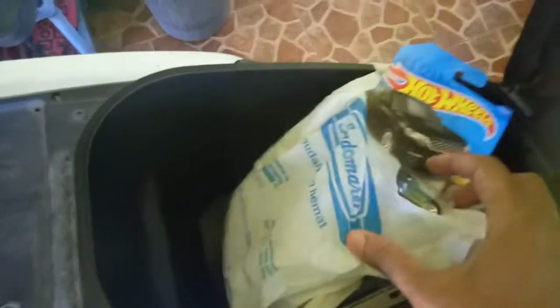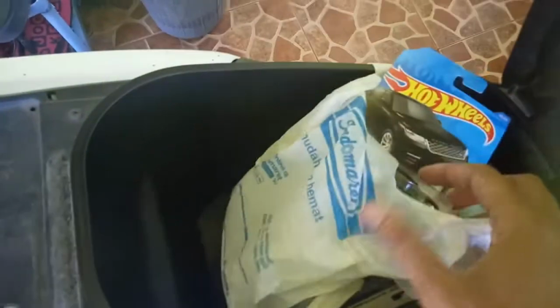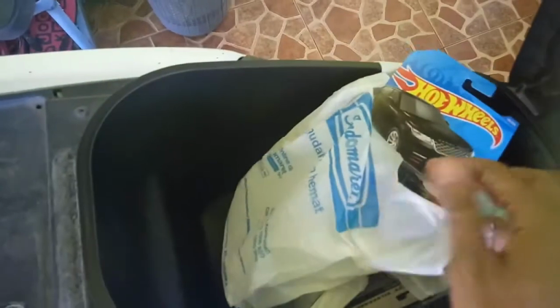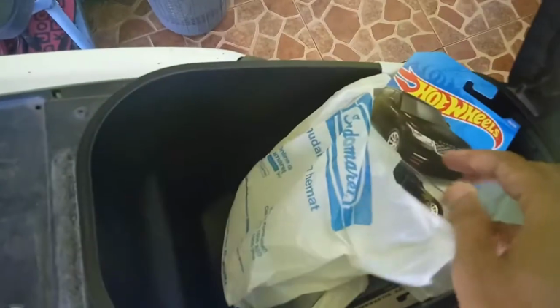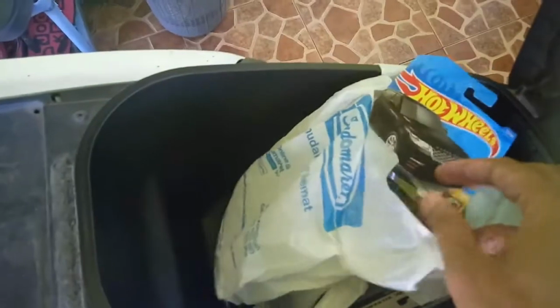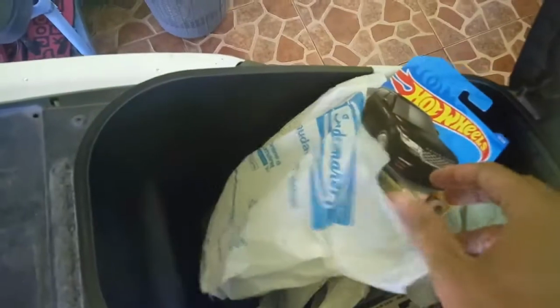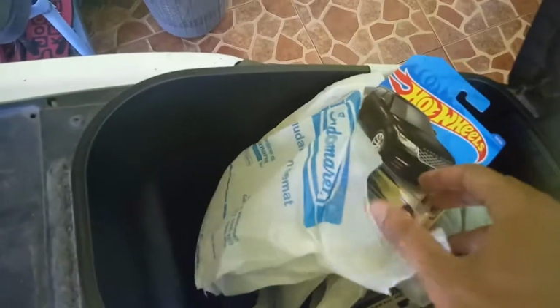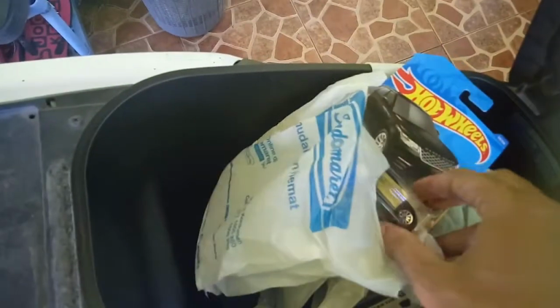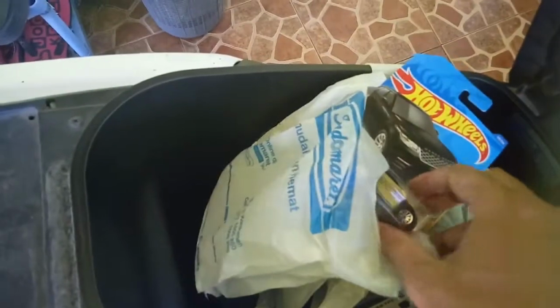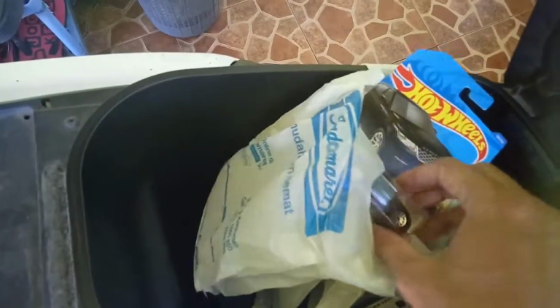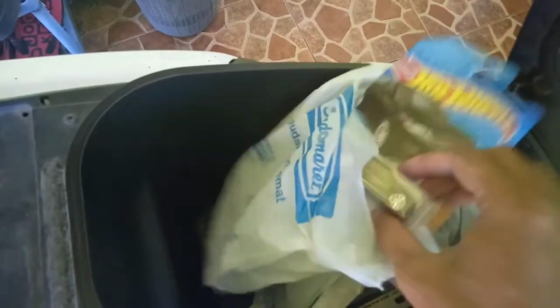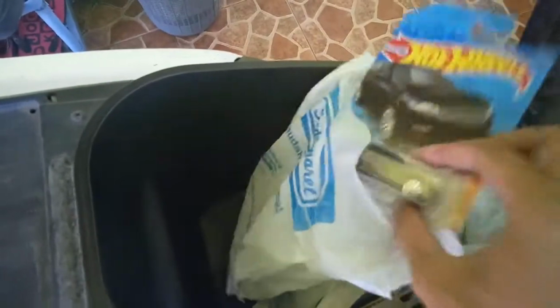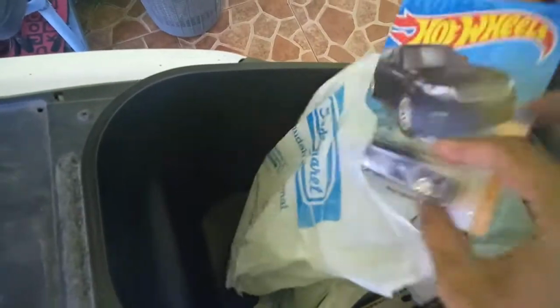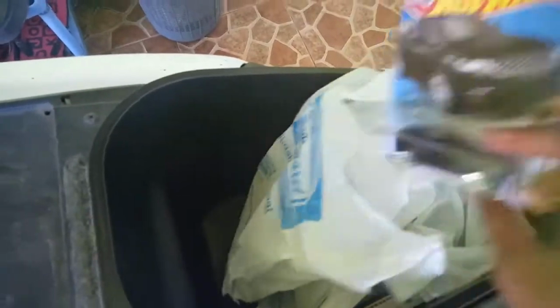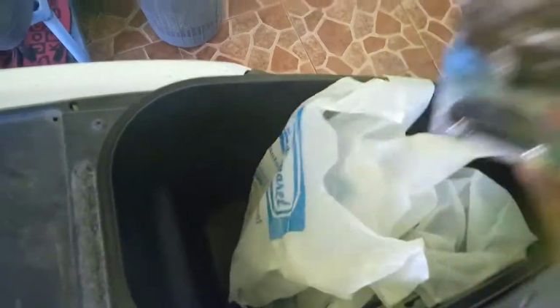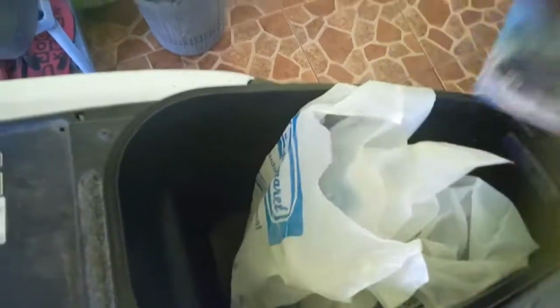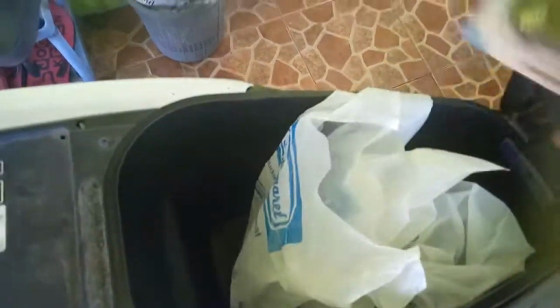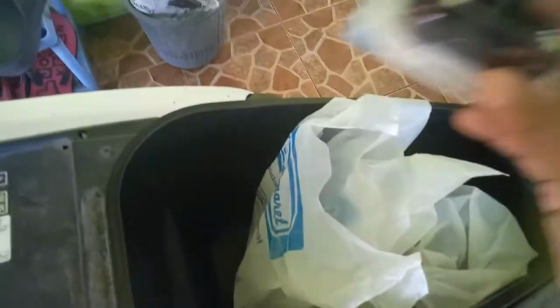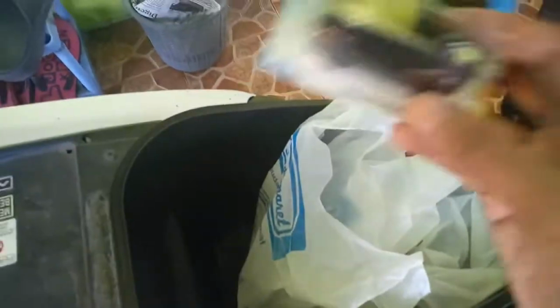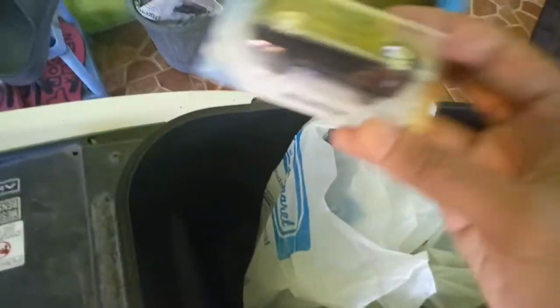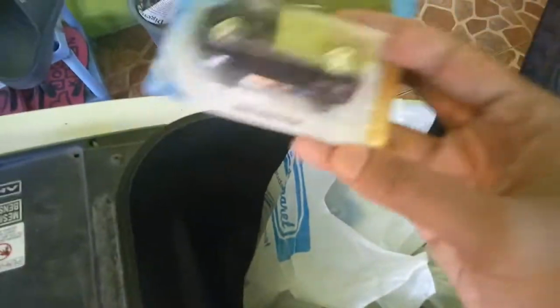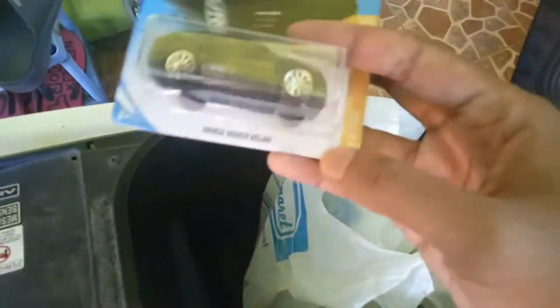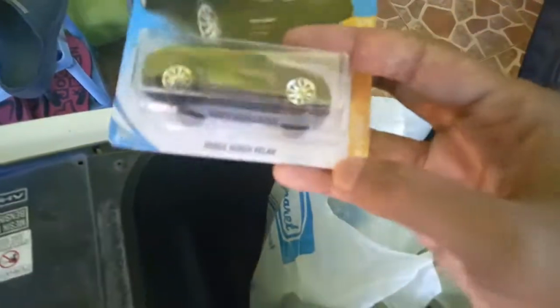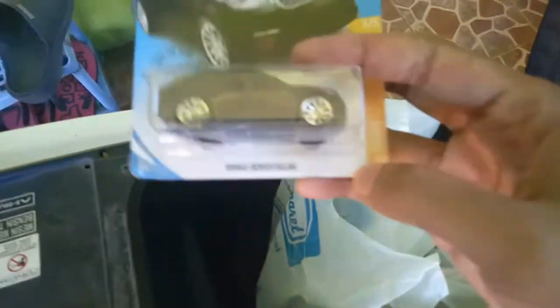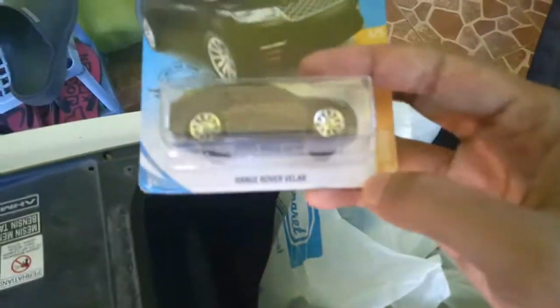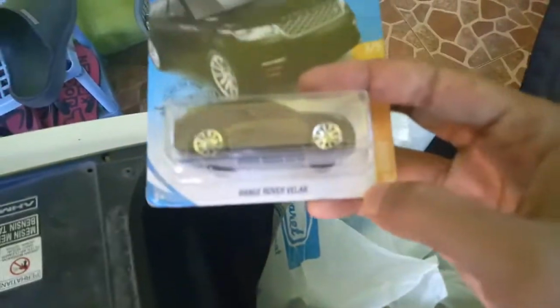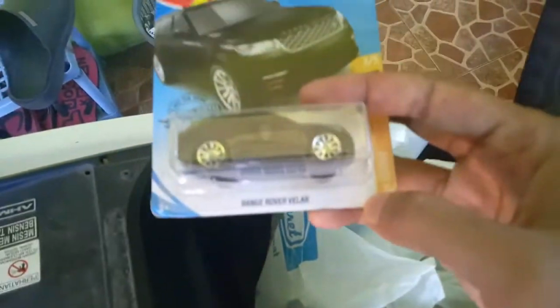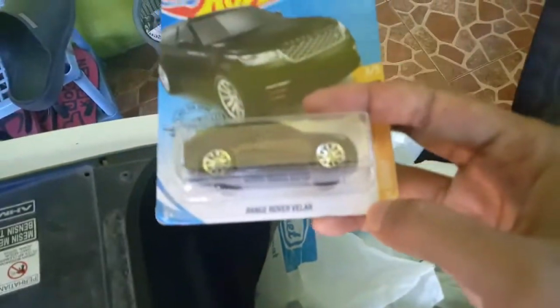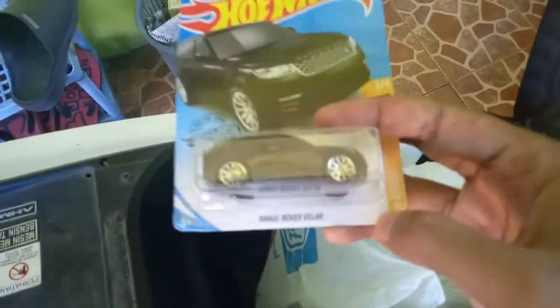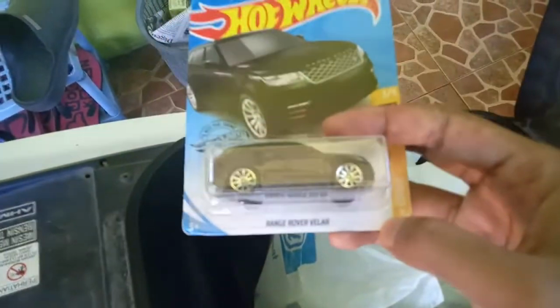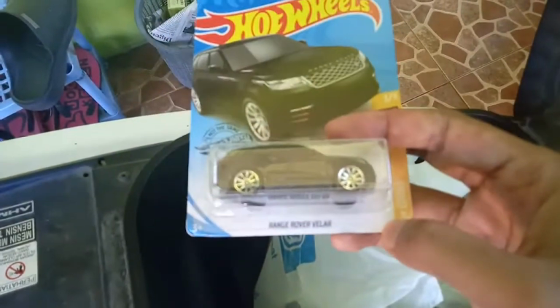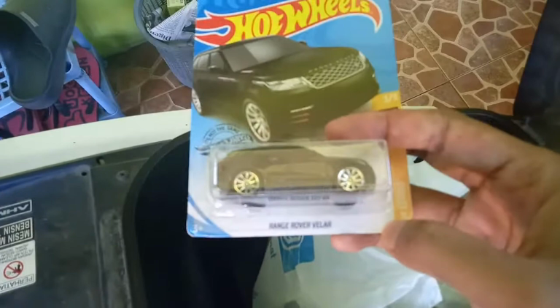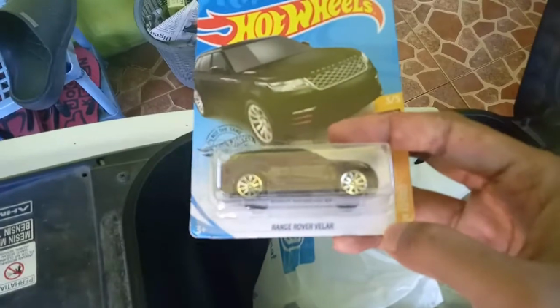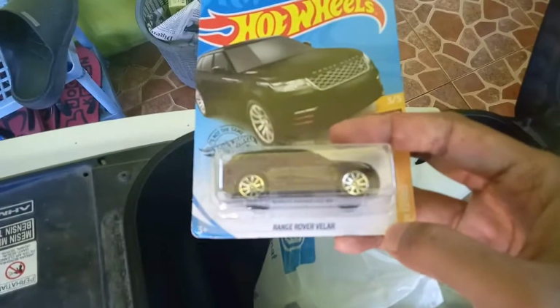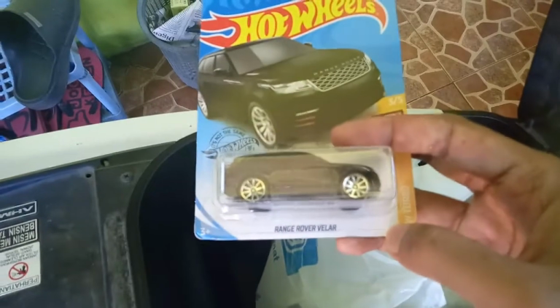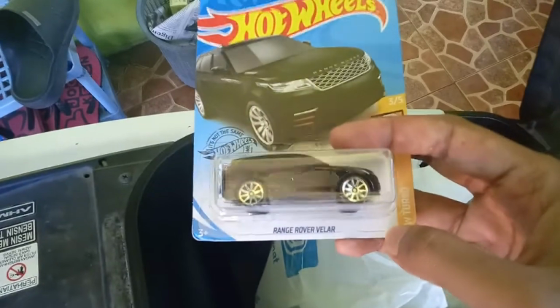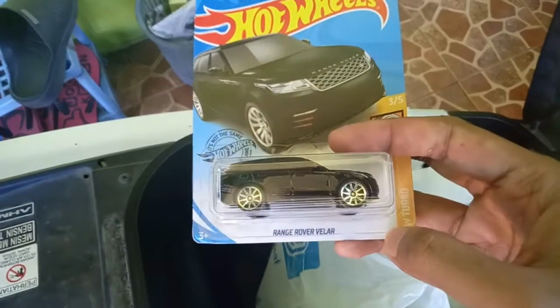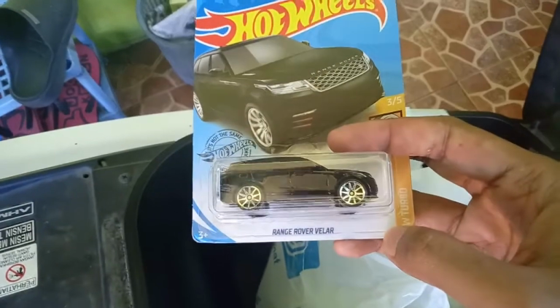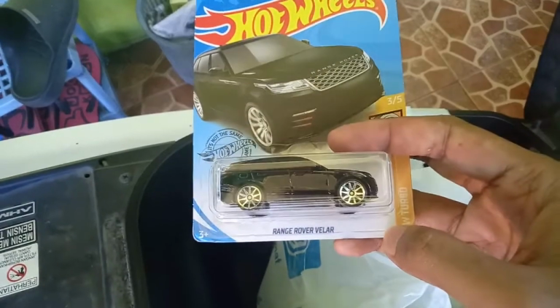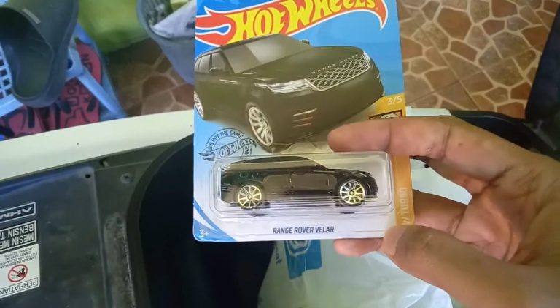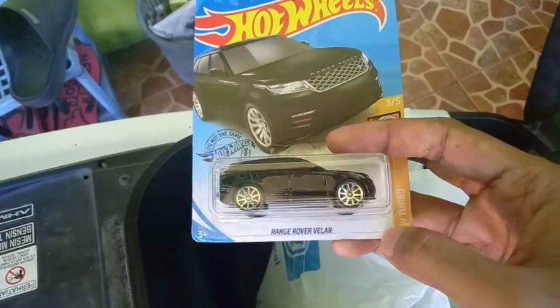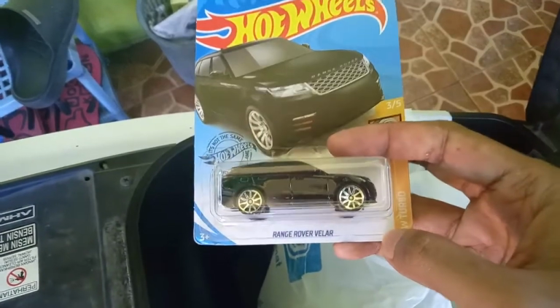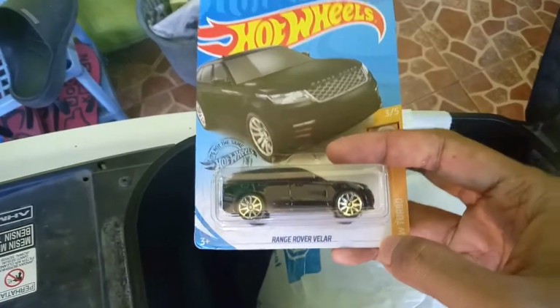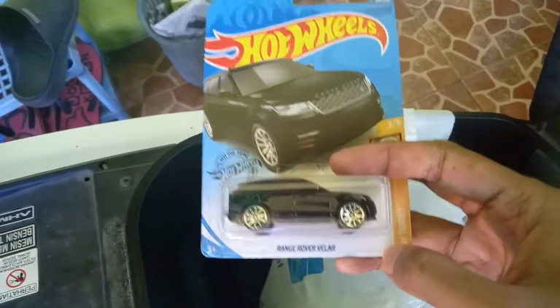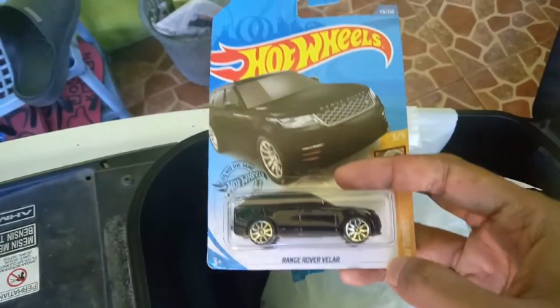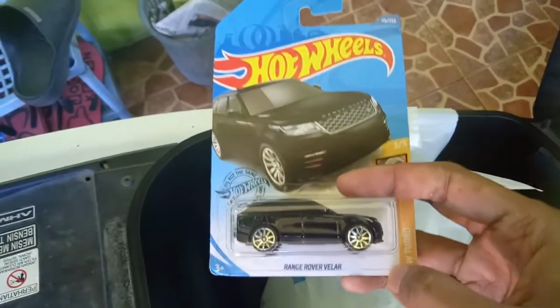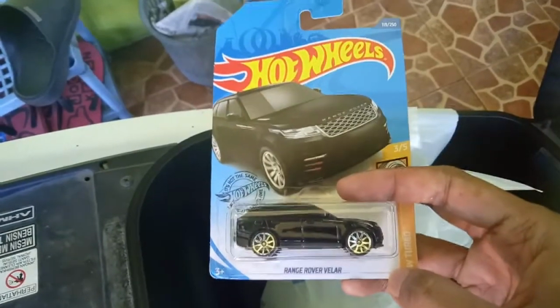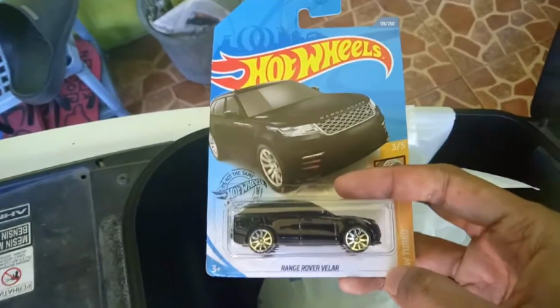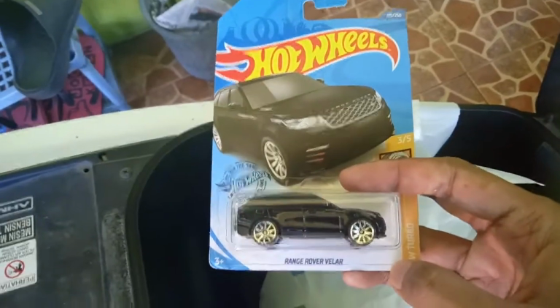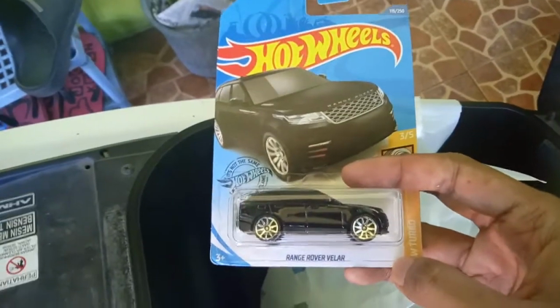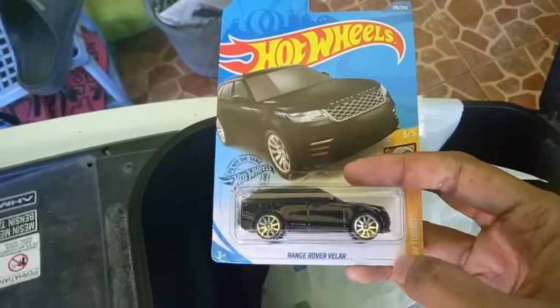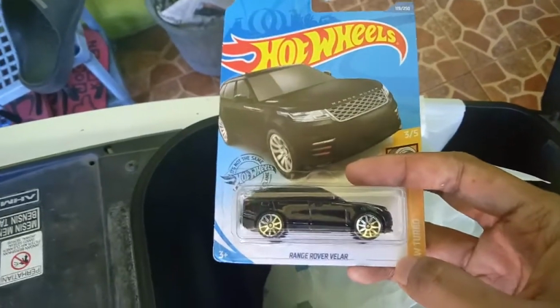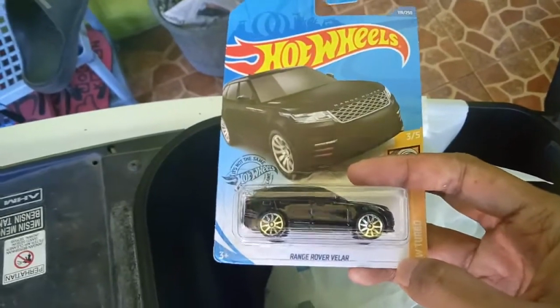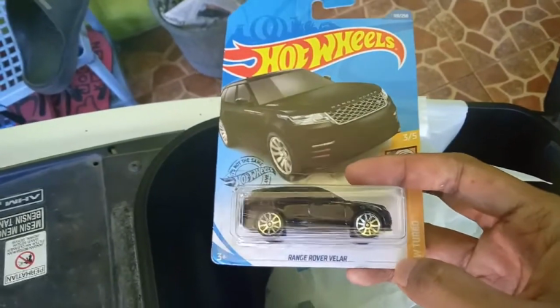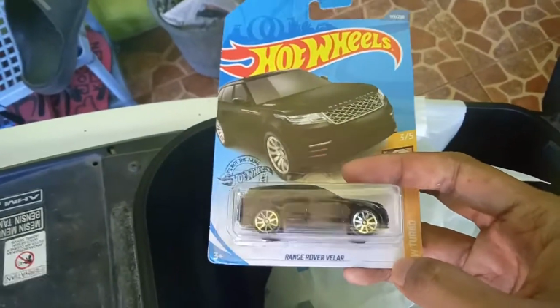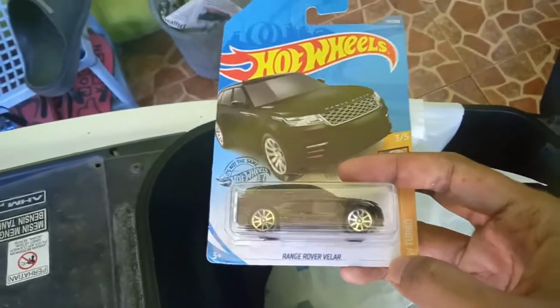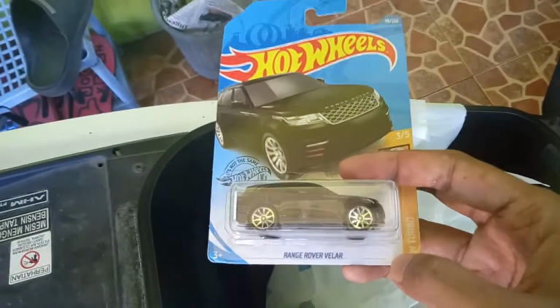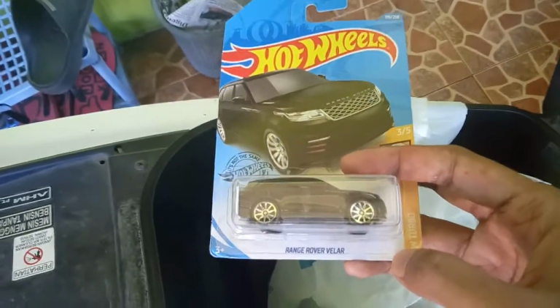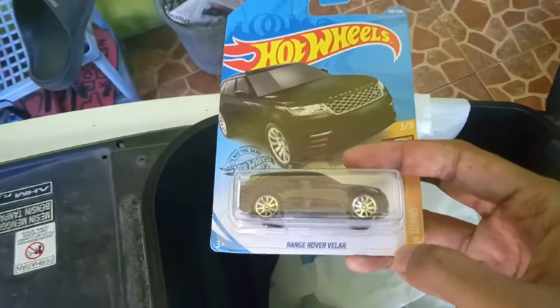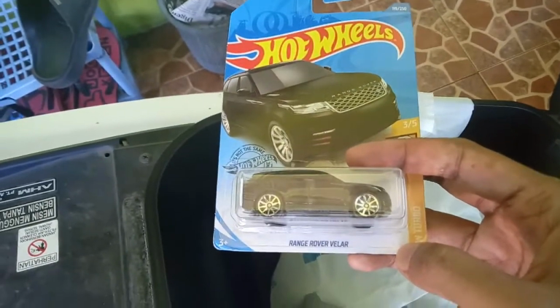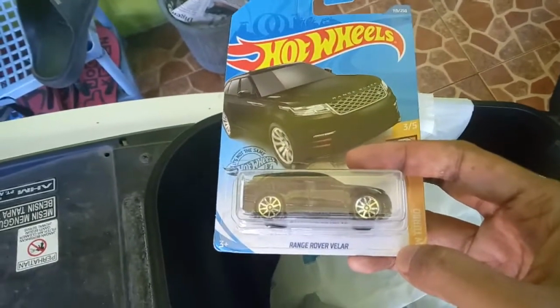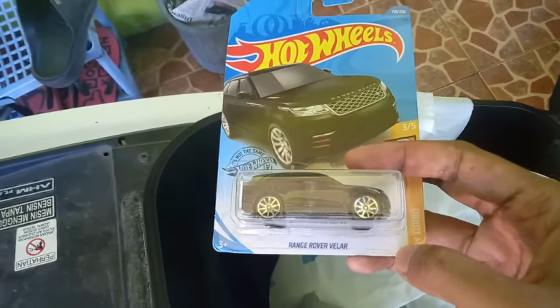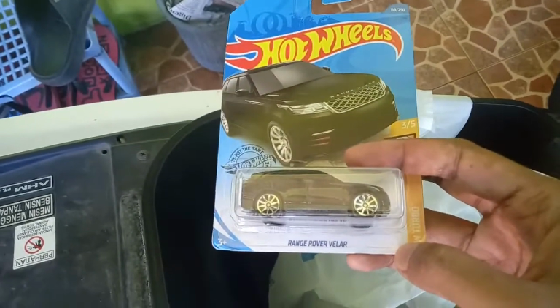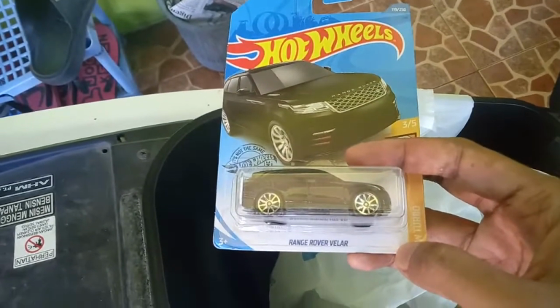First, it is a Range Rover Velar in black. I love it so much.